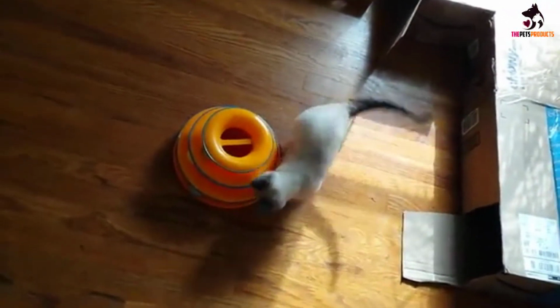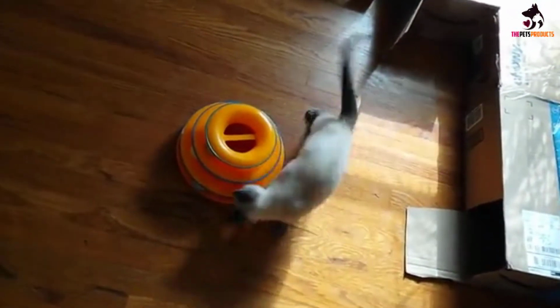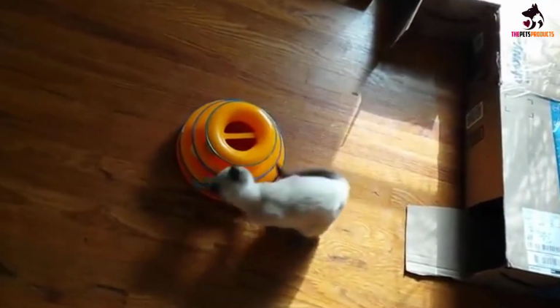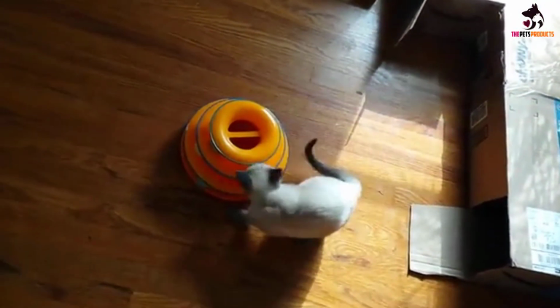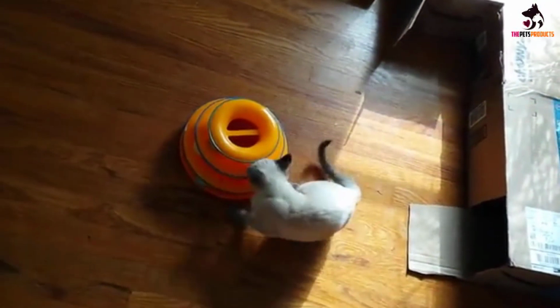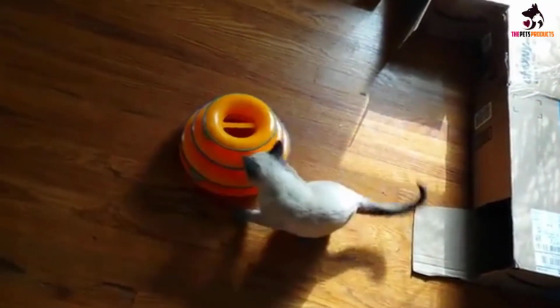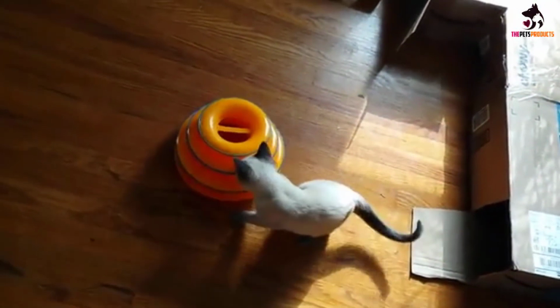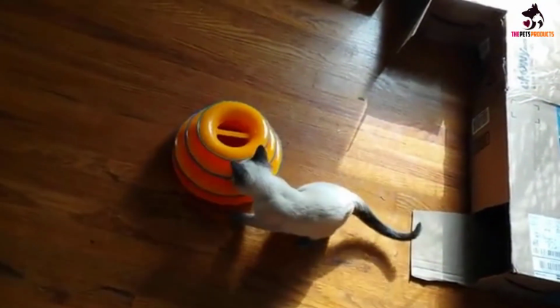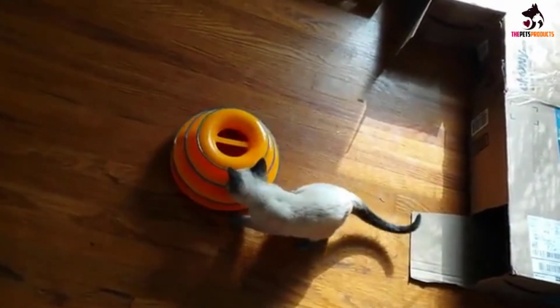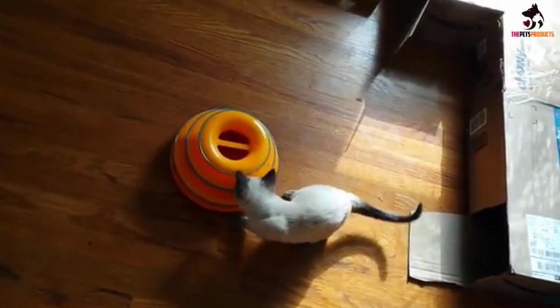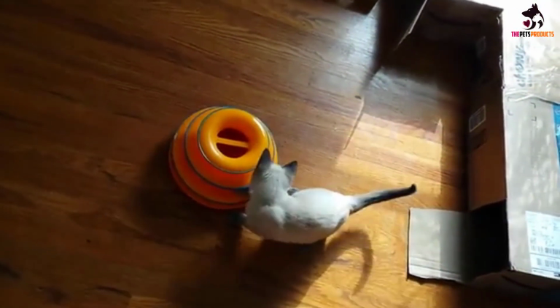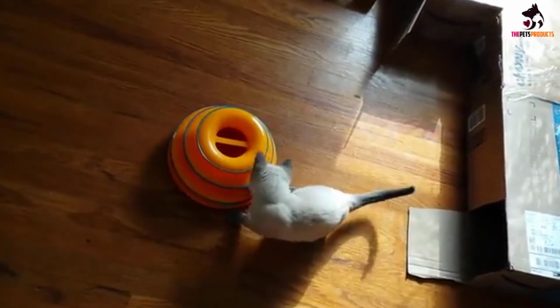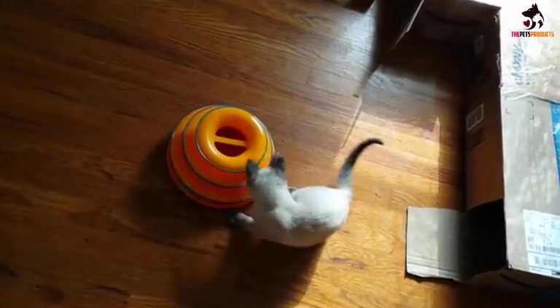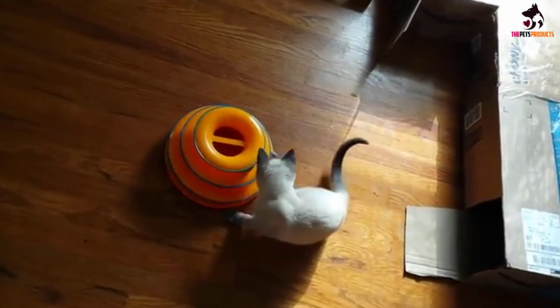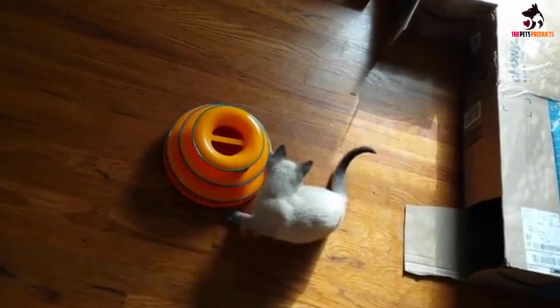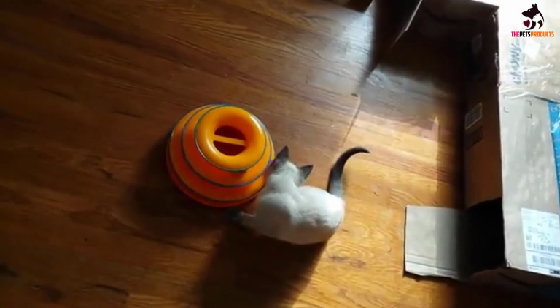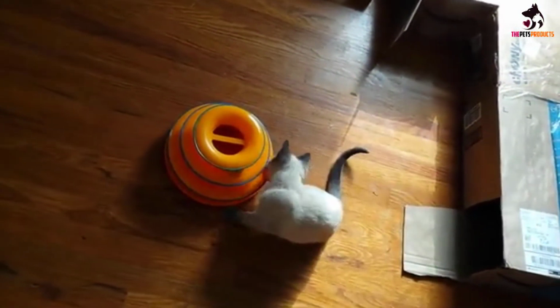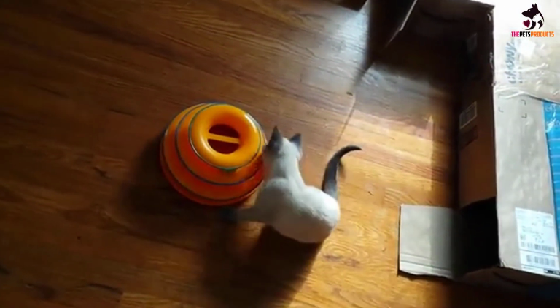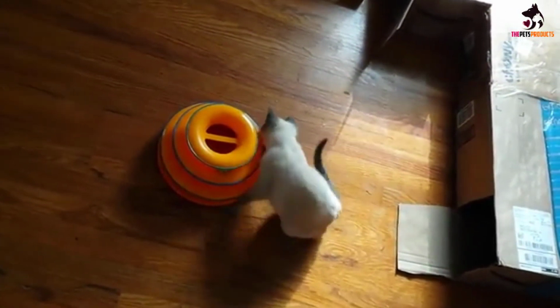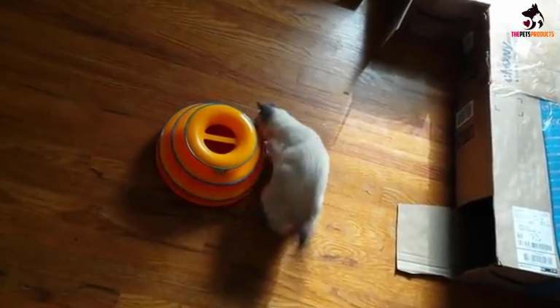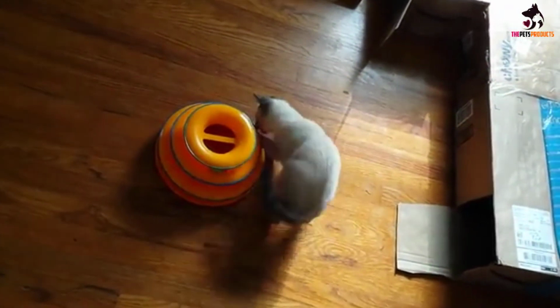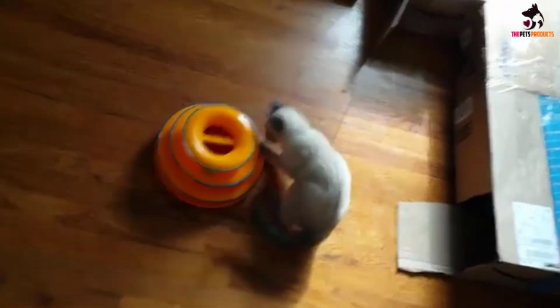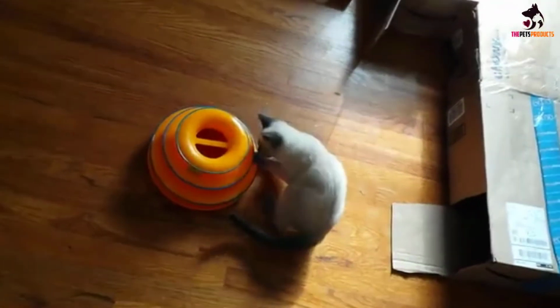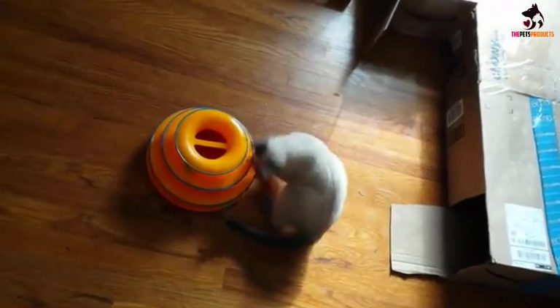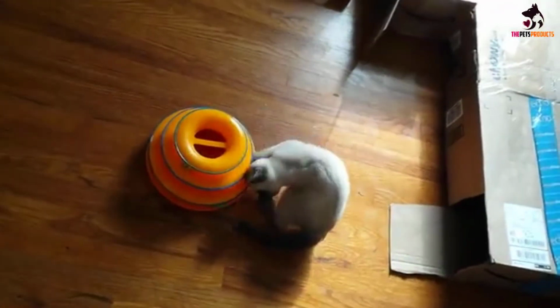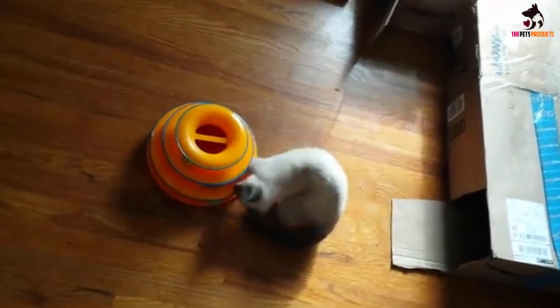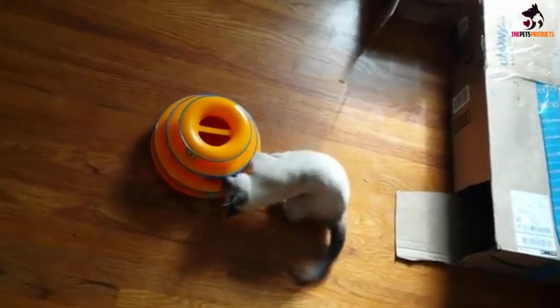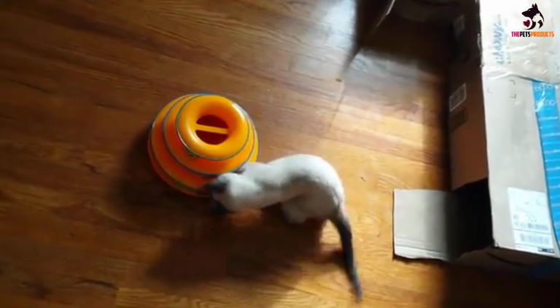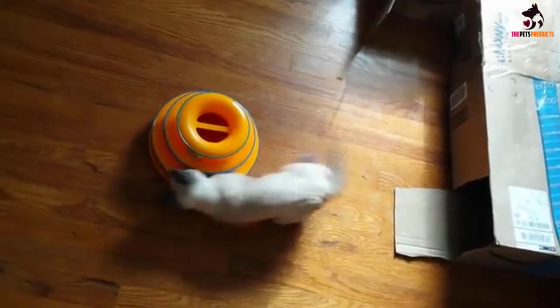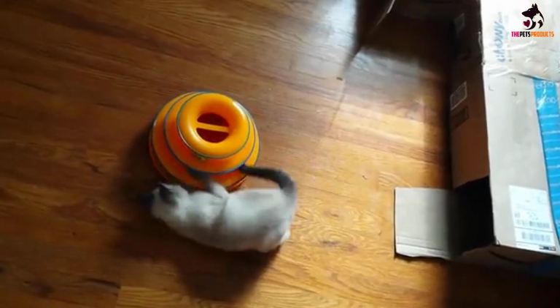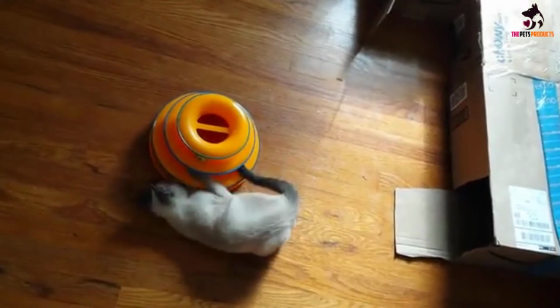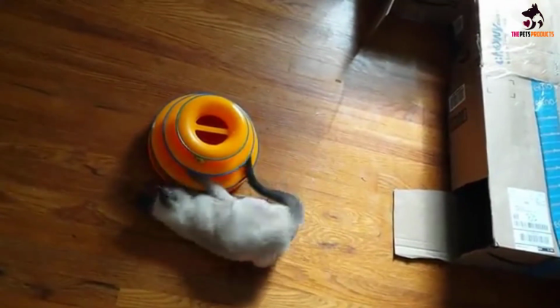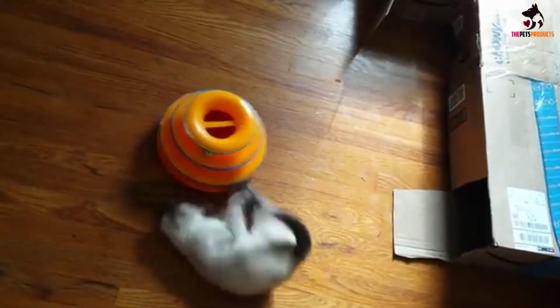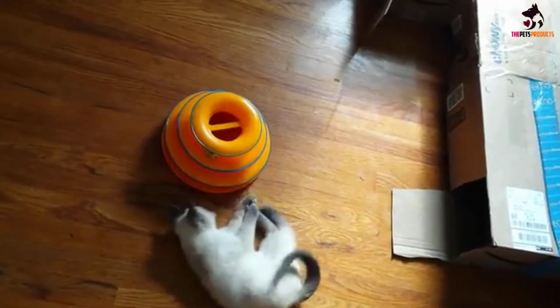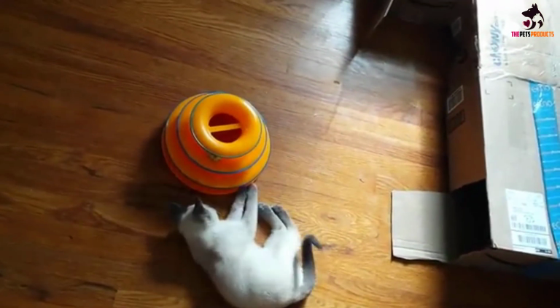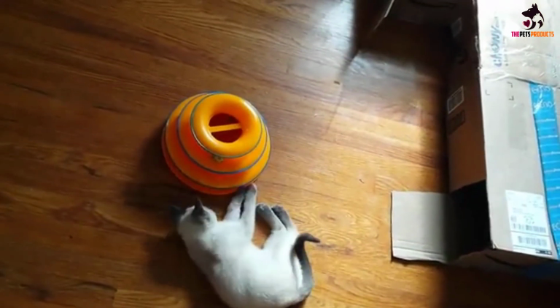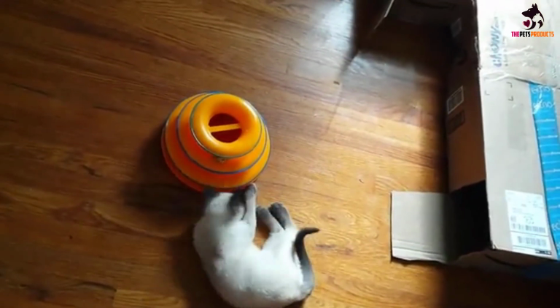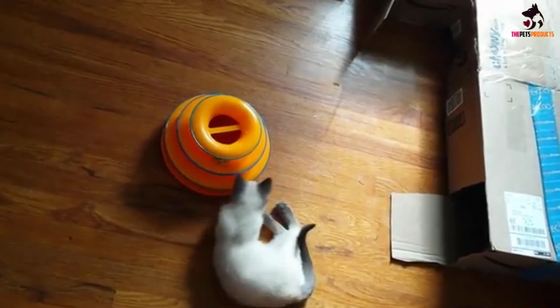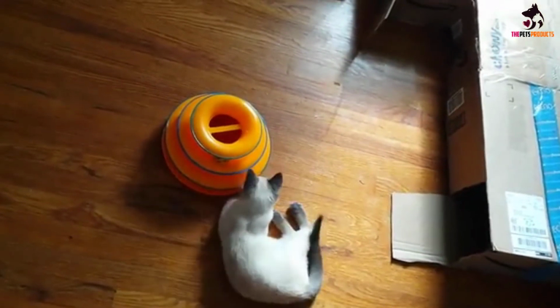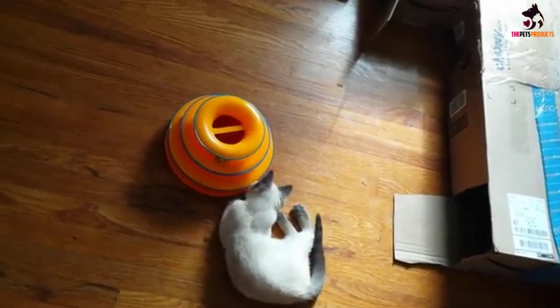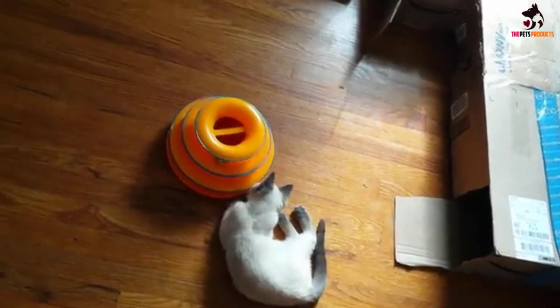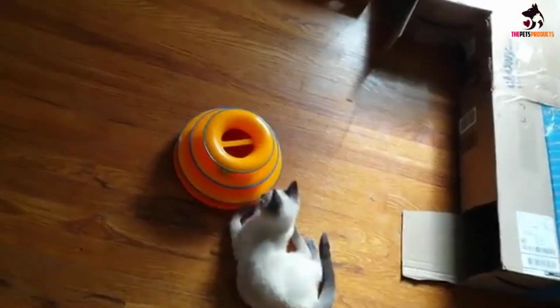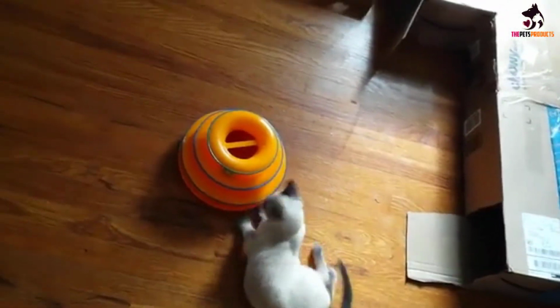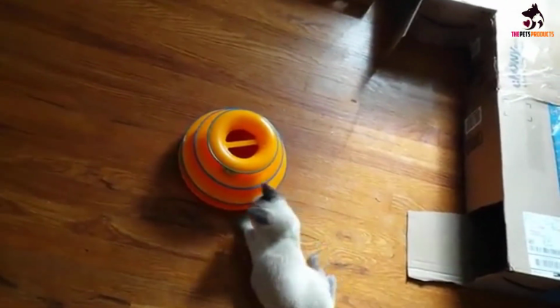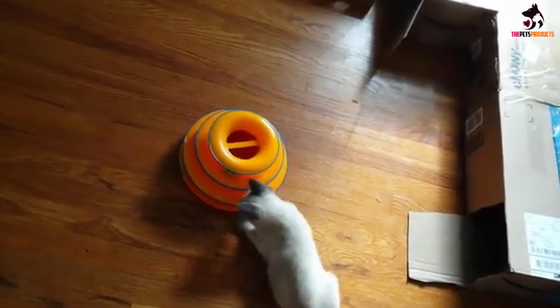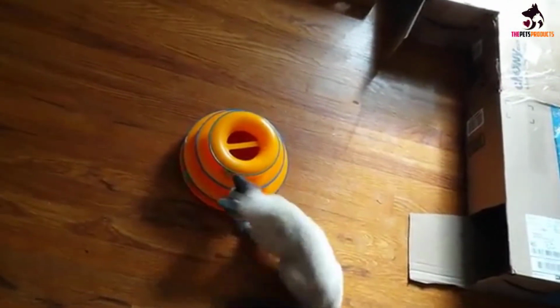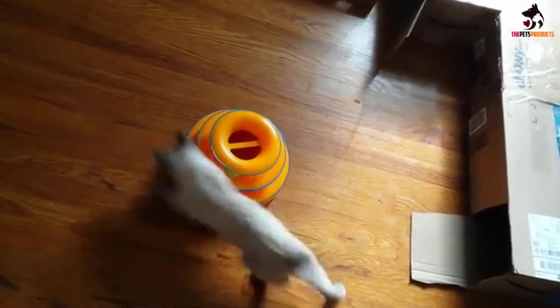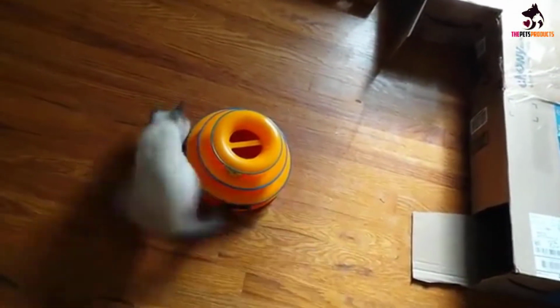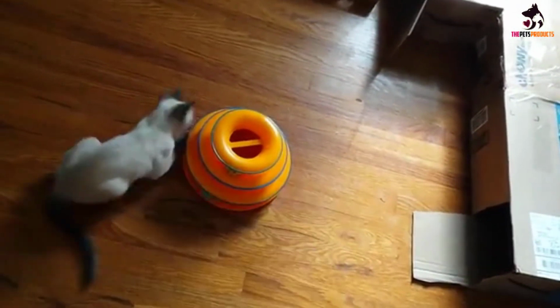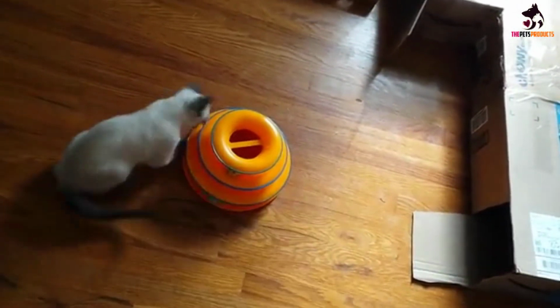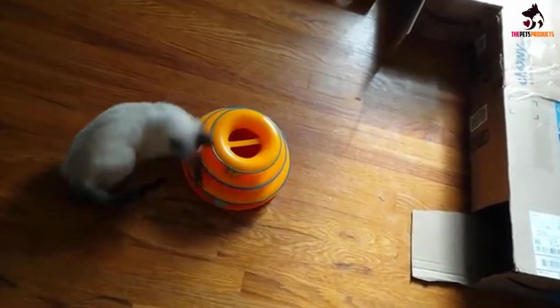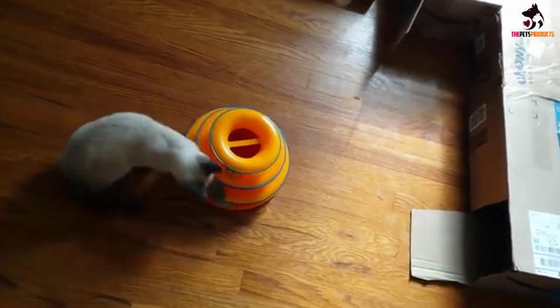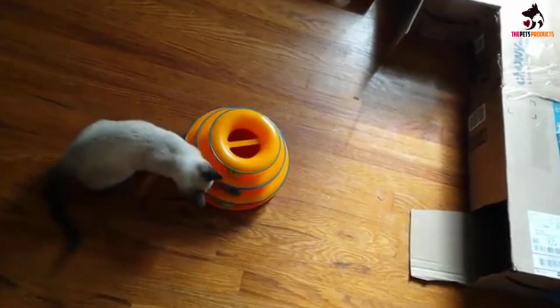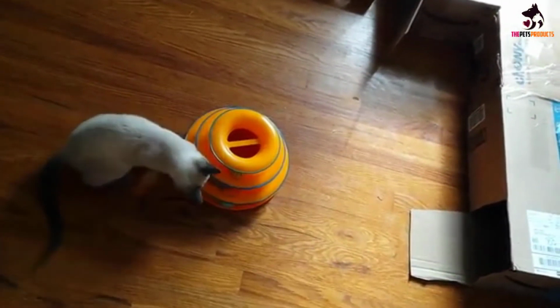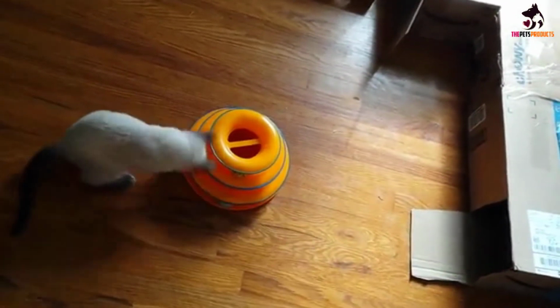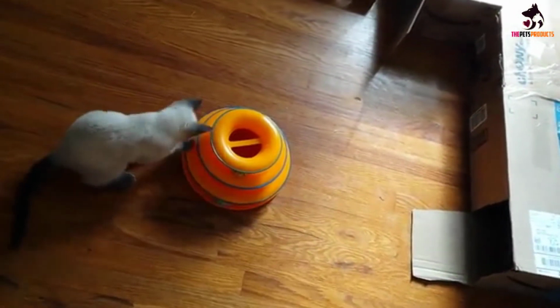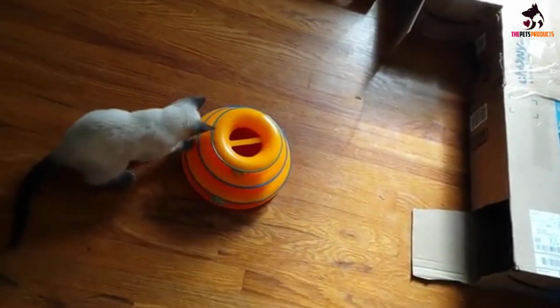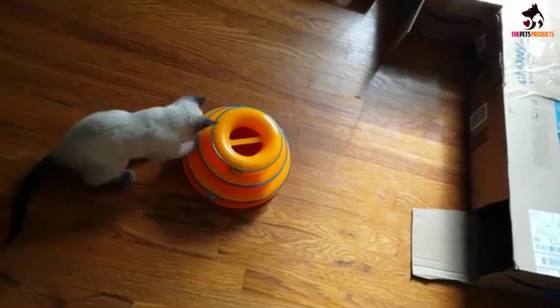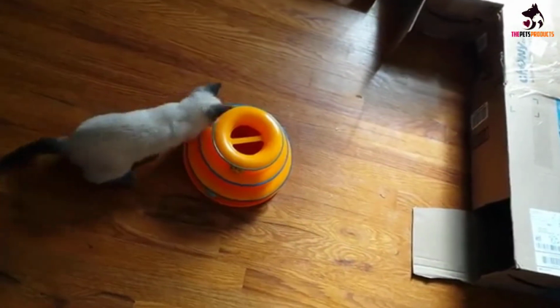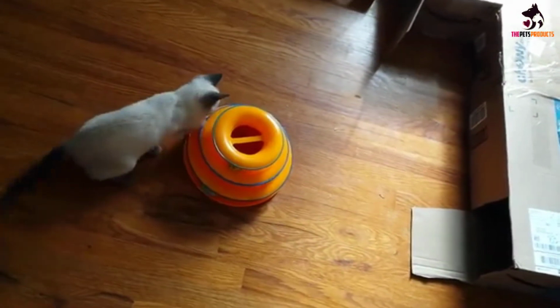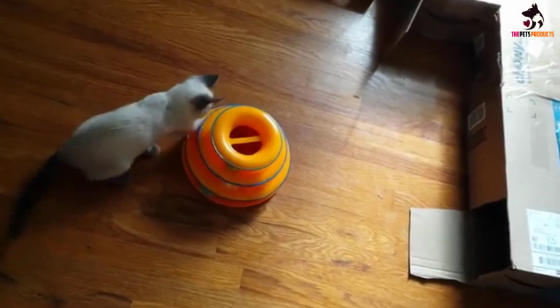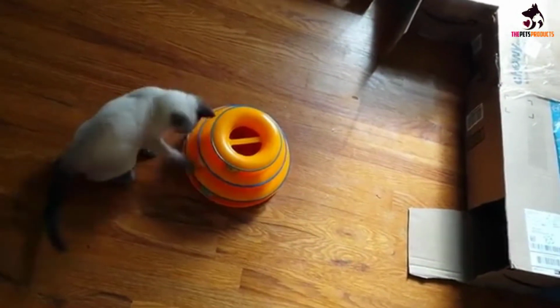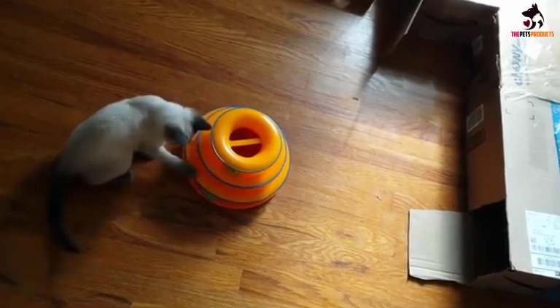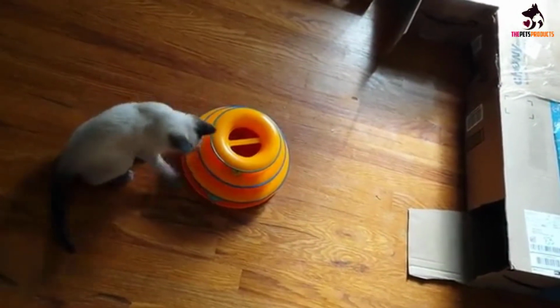This toy is a great solution for the working cat parent, too. Your kitty can entertain themself even when you're not at home.